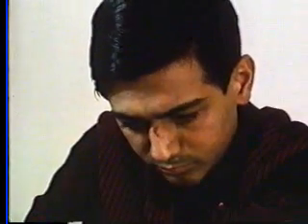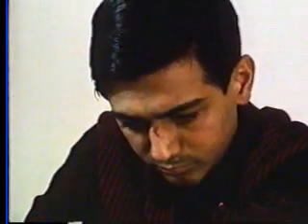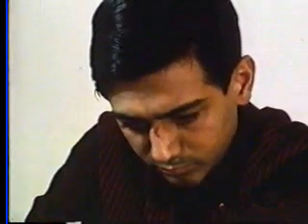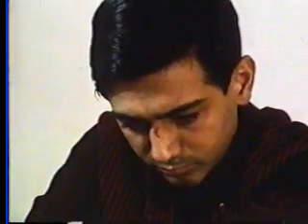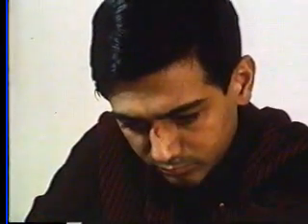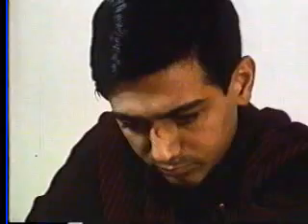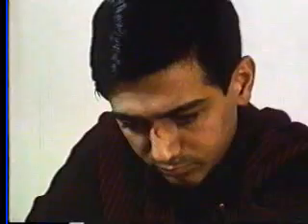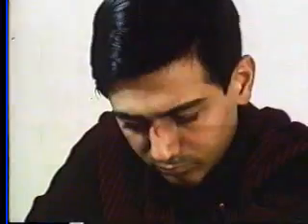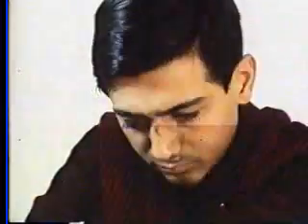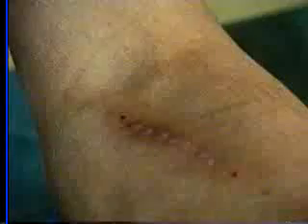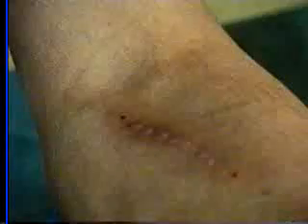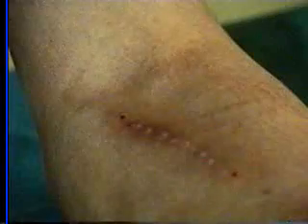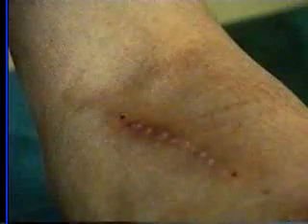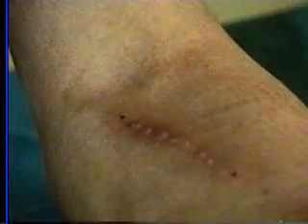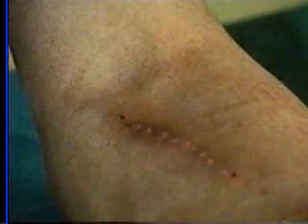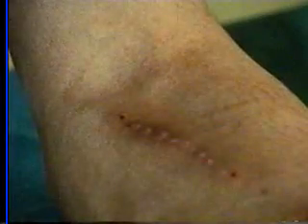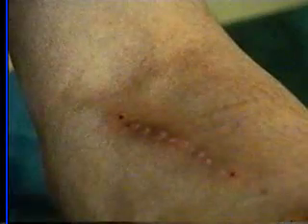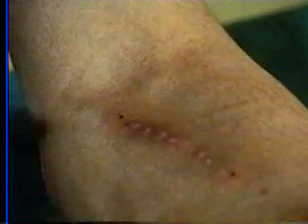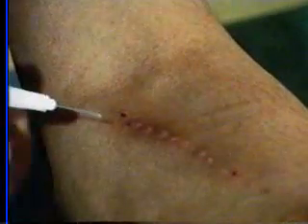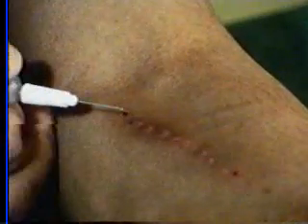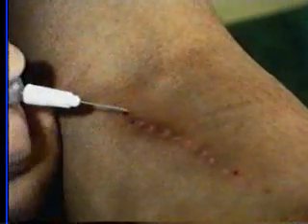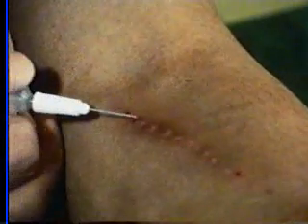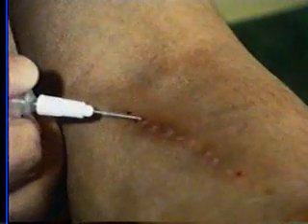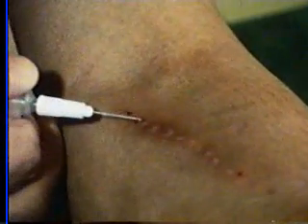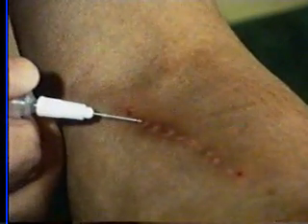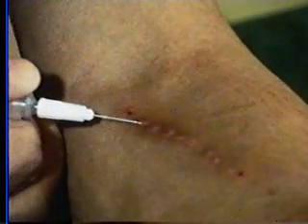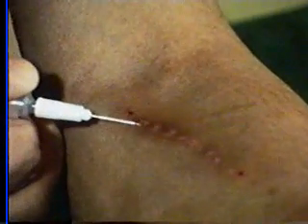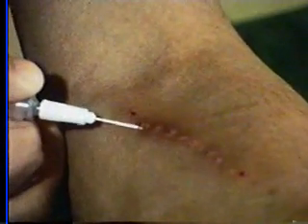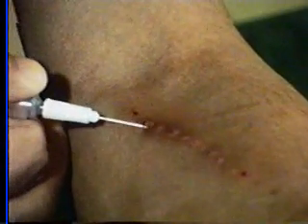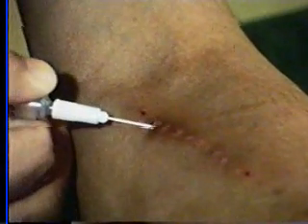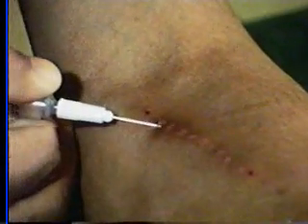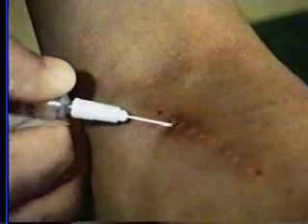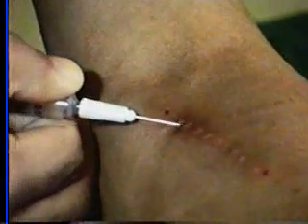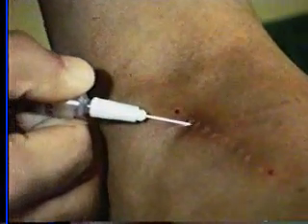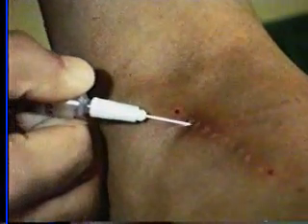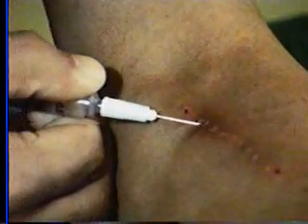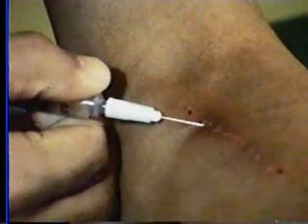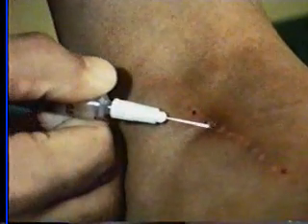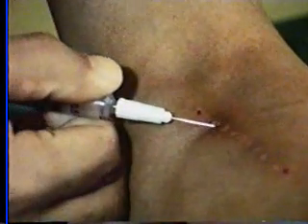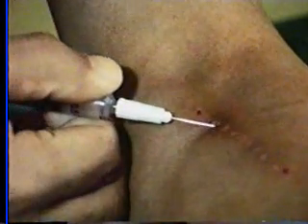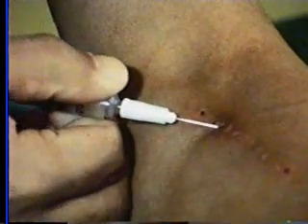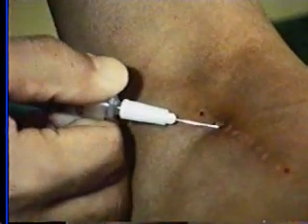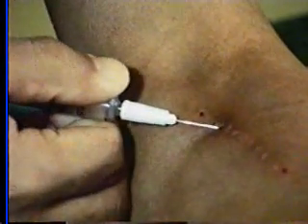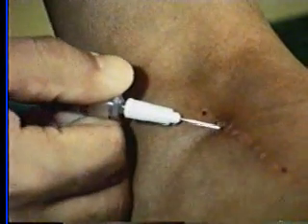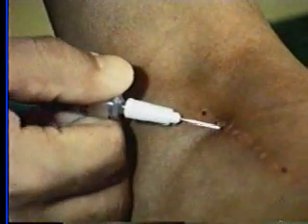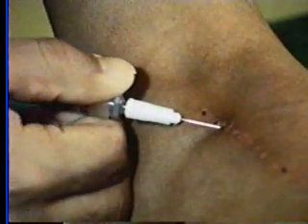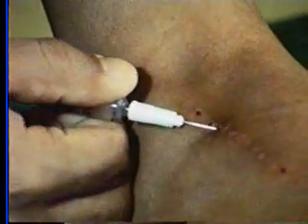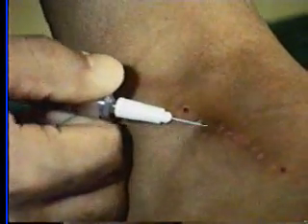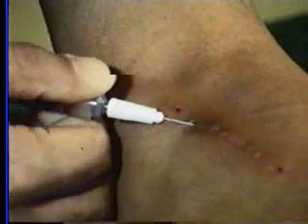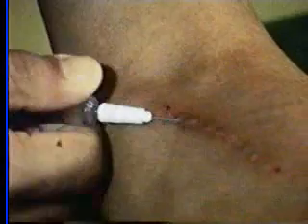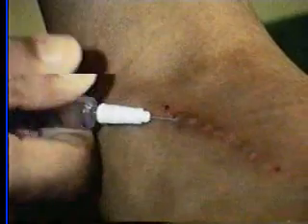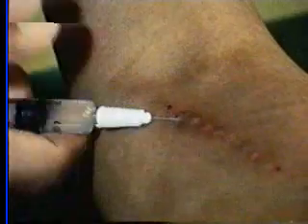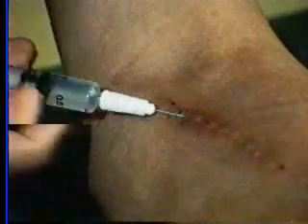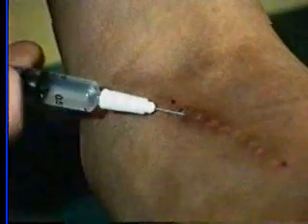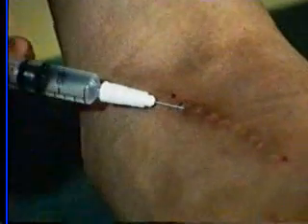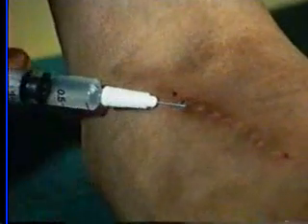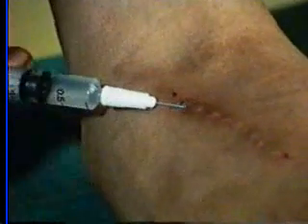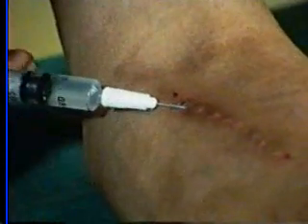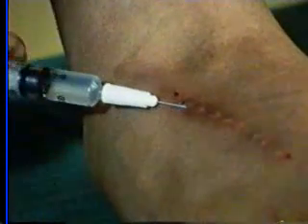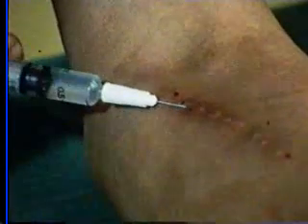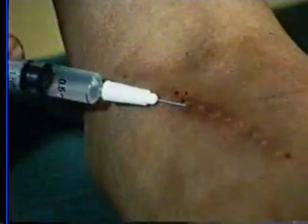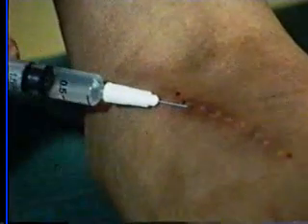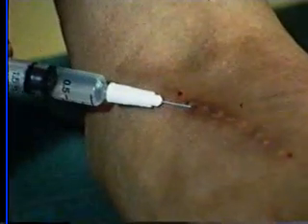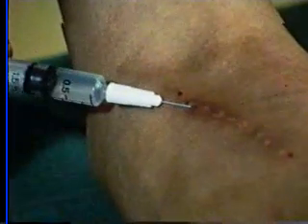He now takes a syringe of local anesthetic and introduces a small quantity subcutaneously or intradermally.